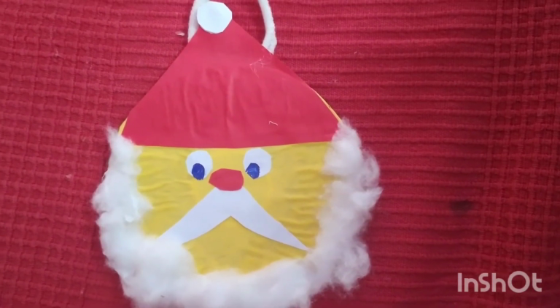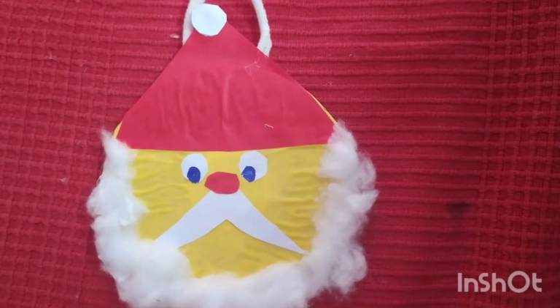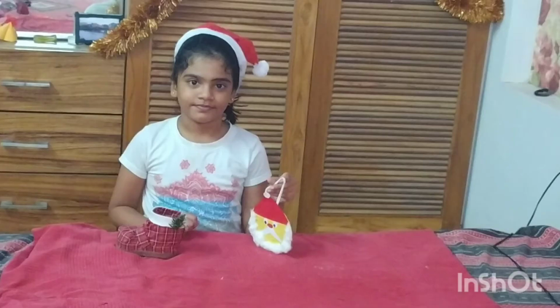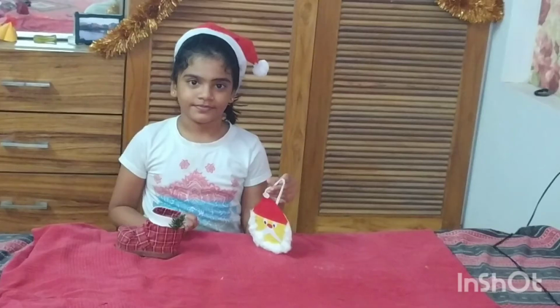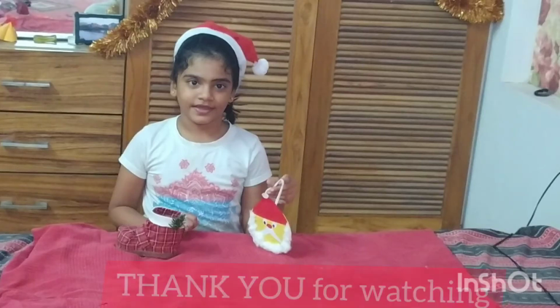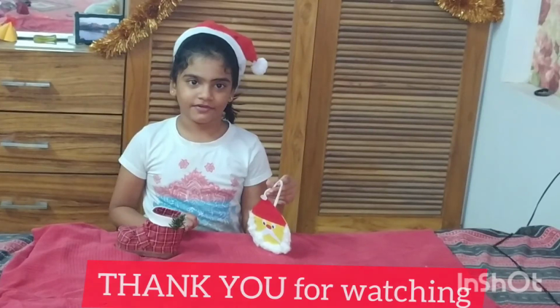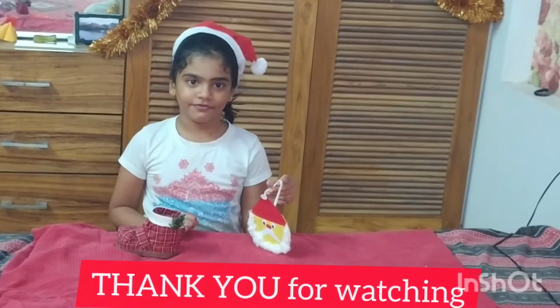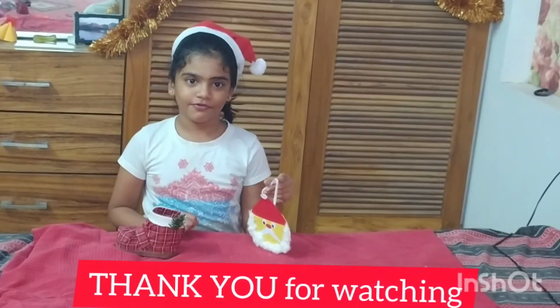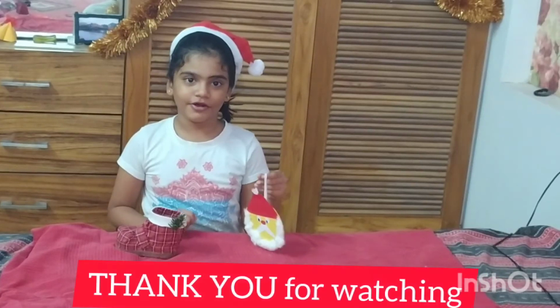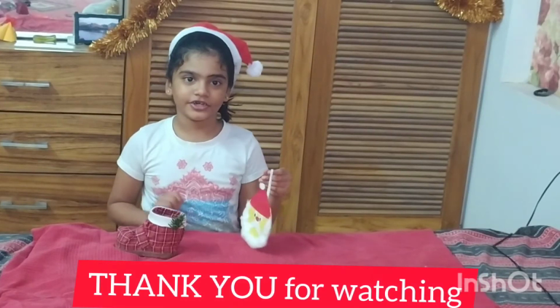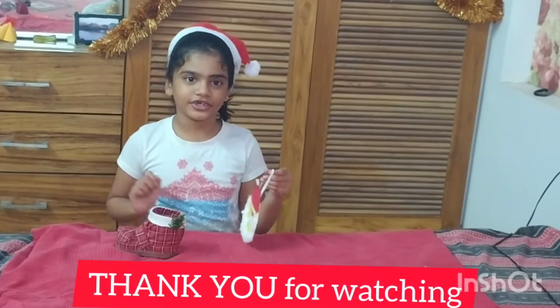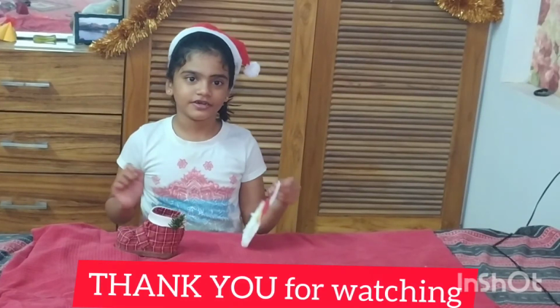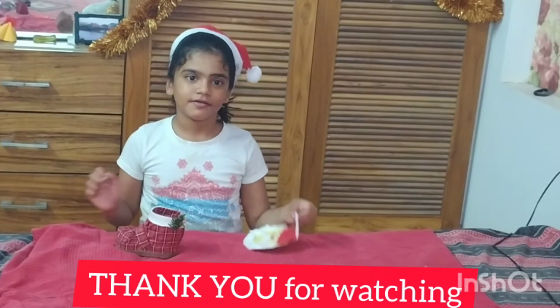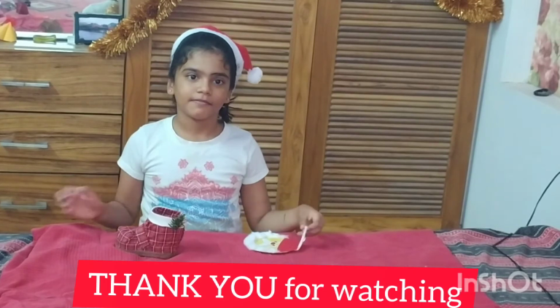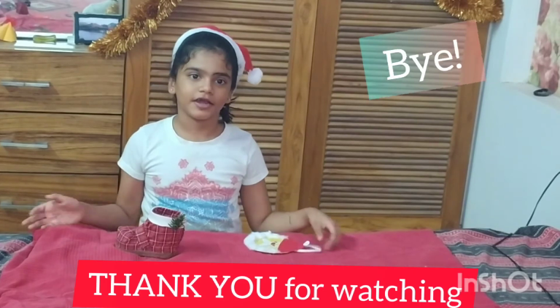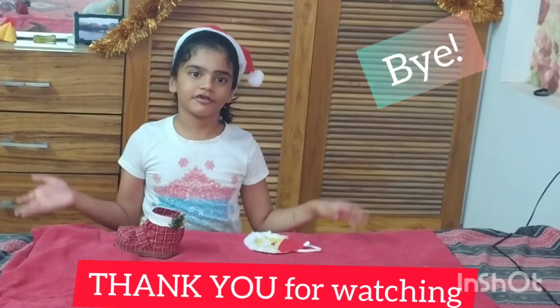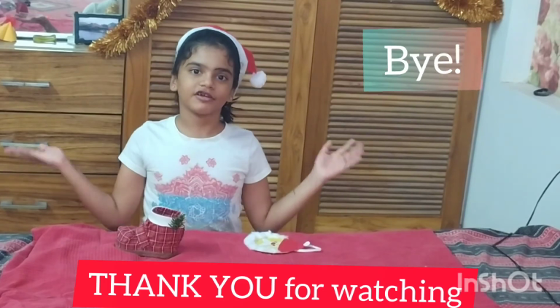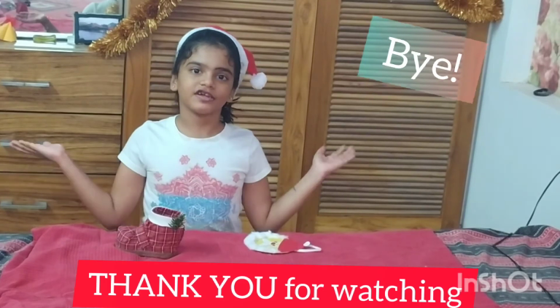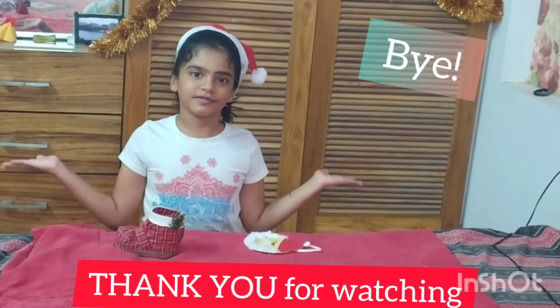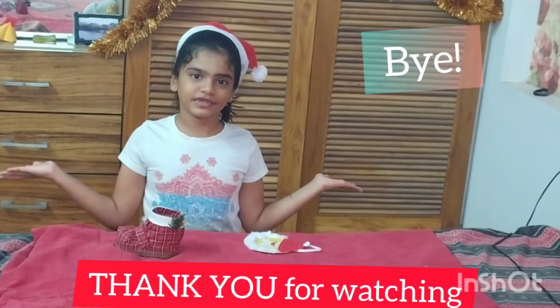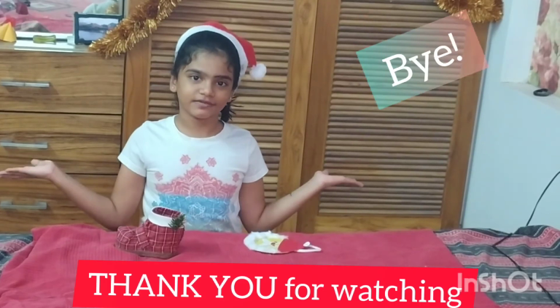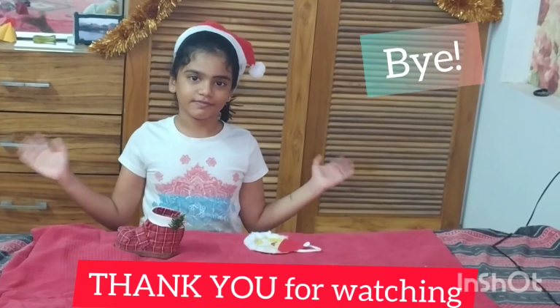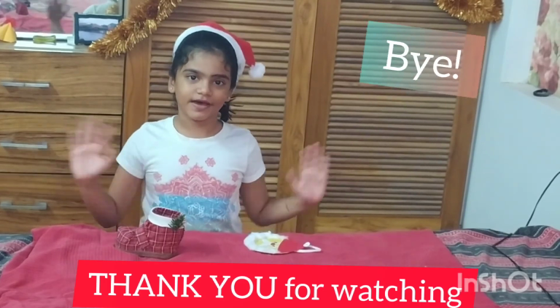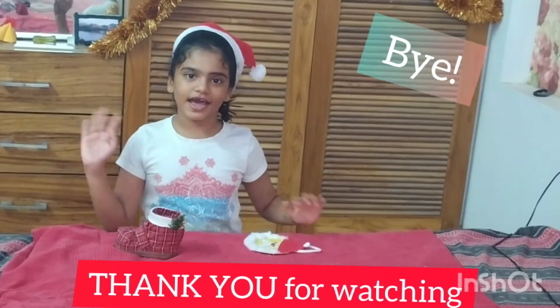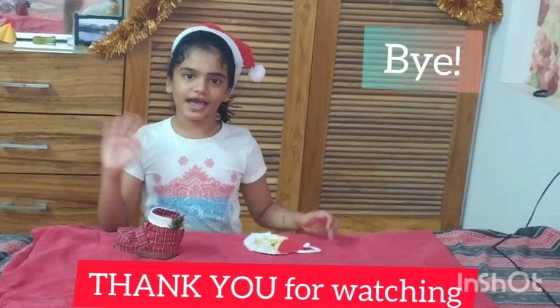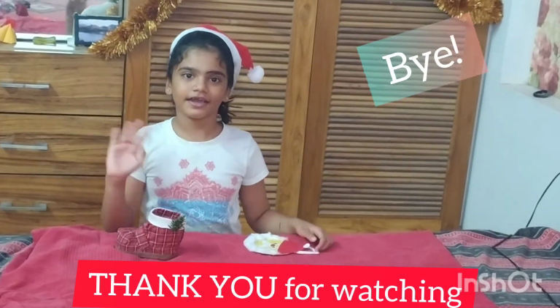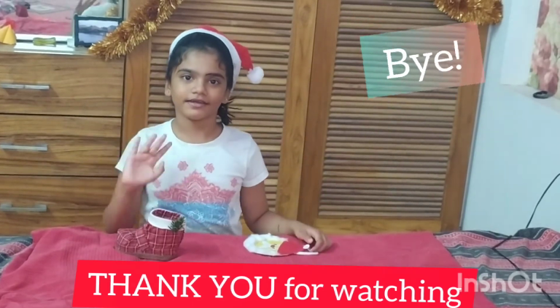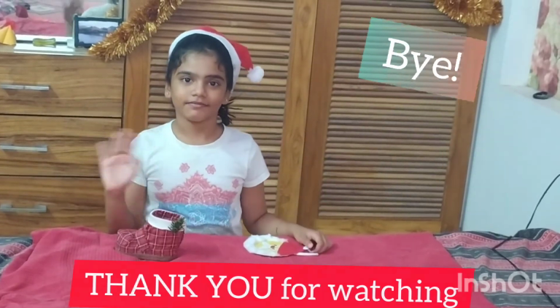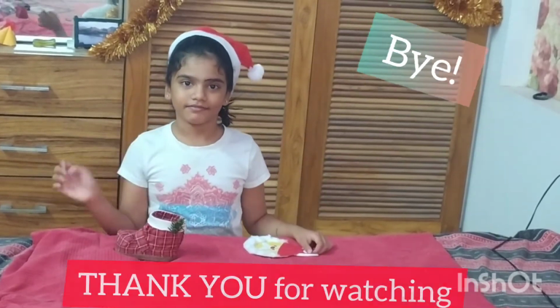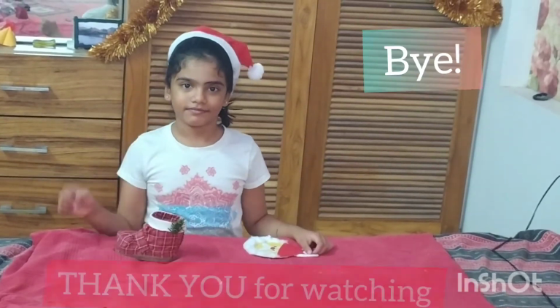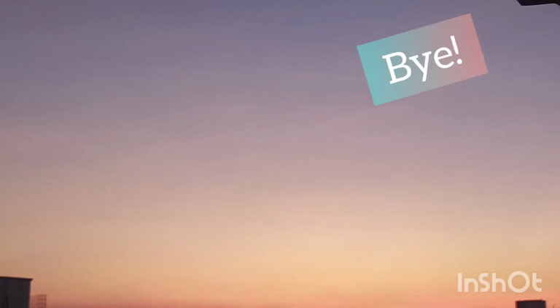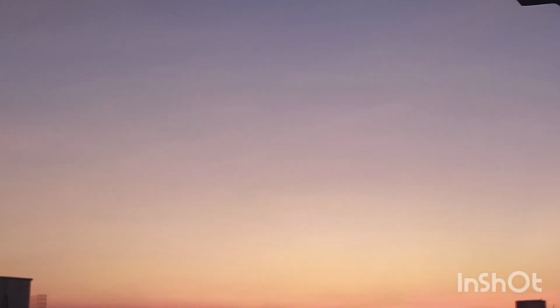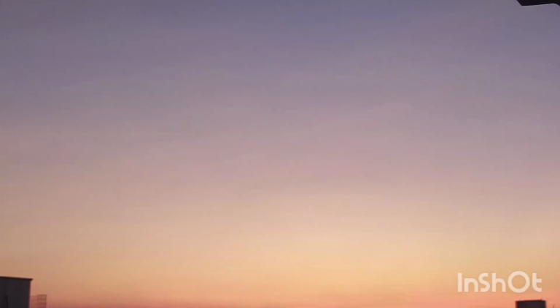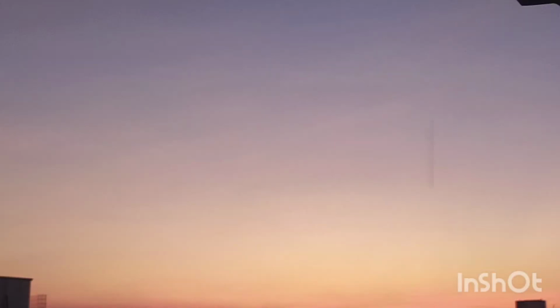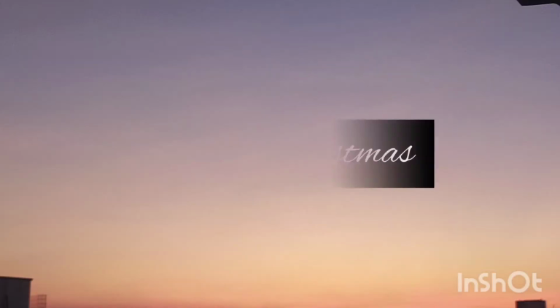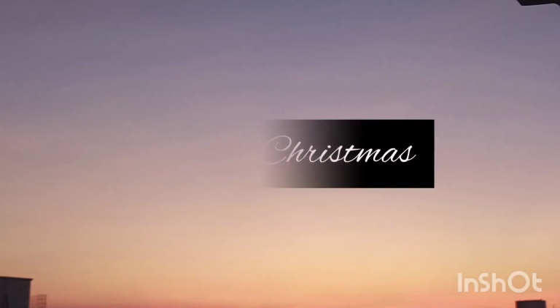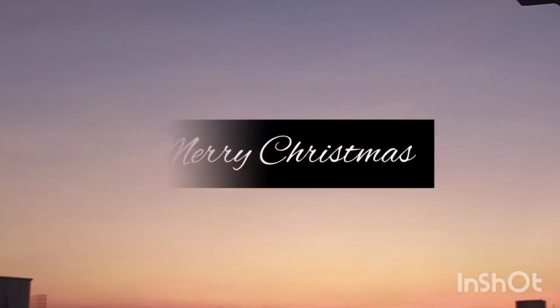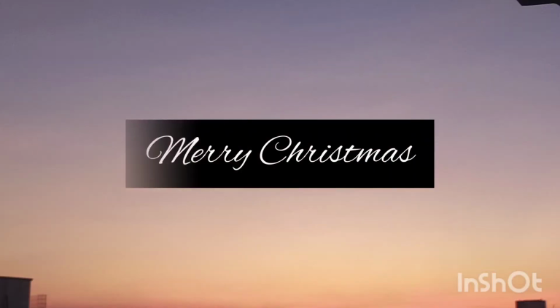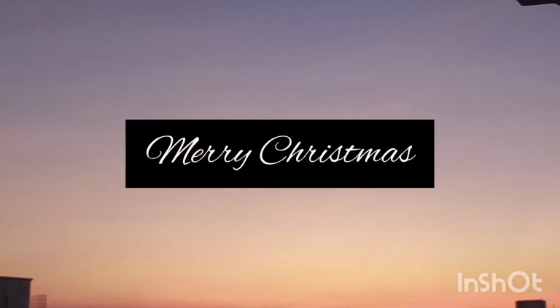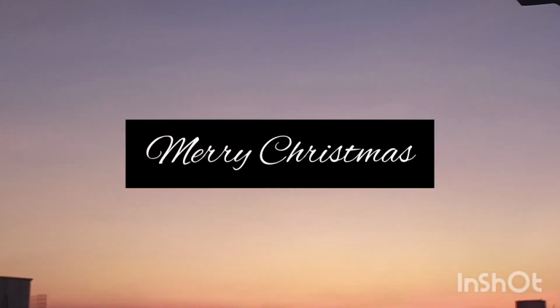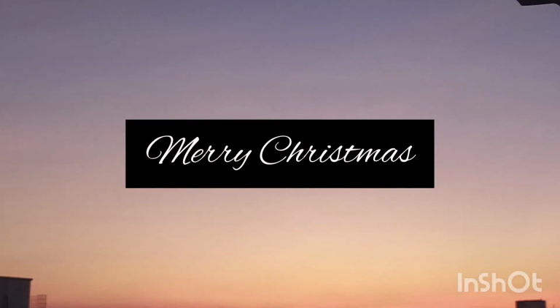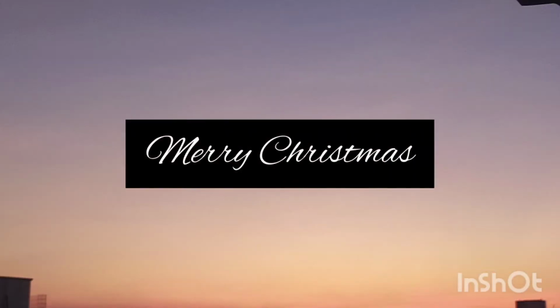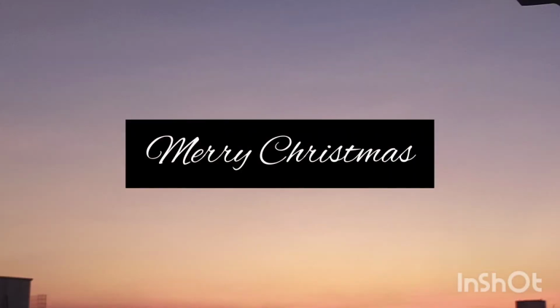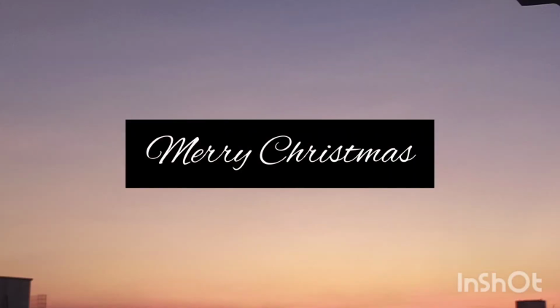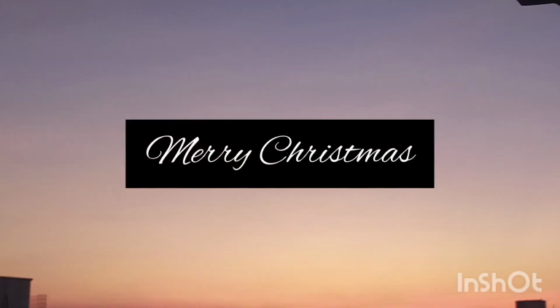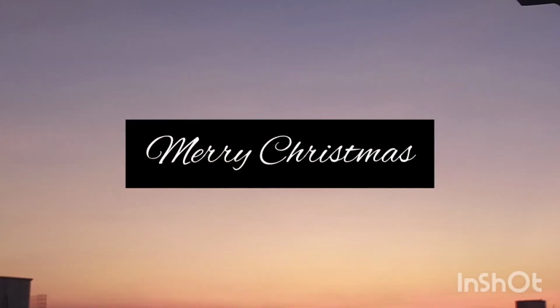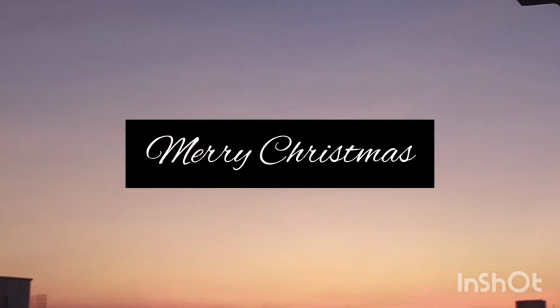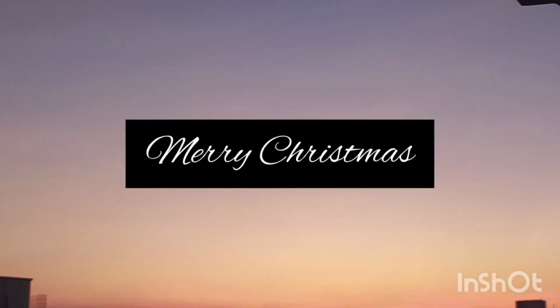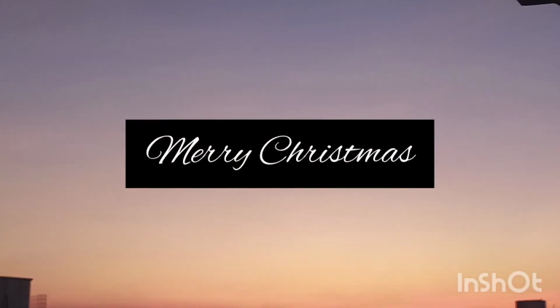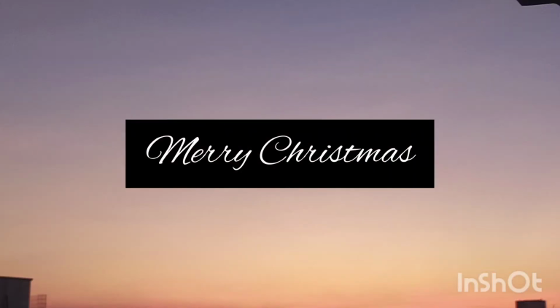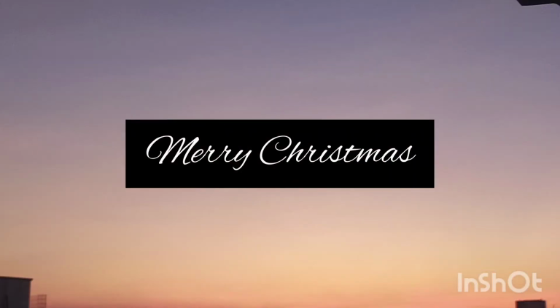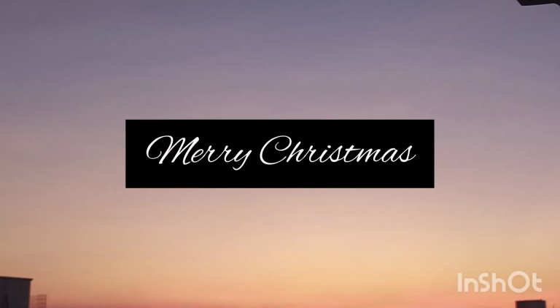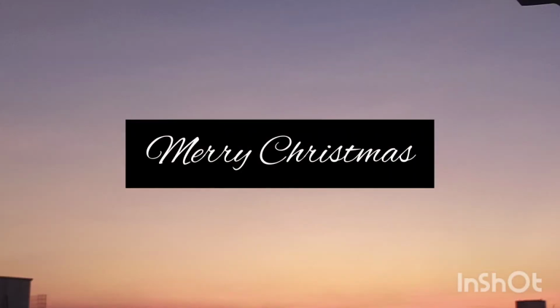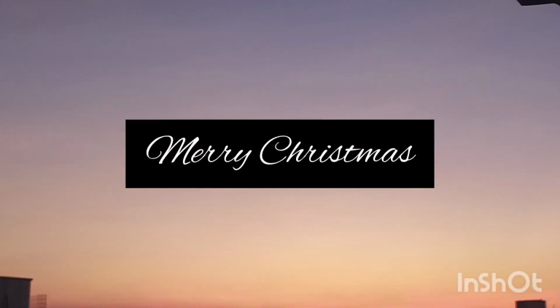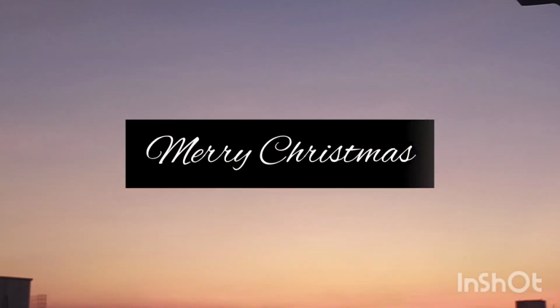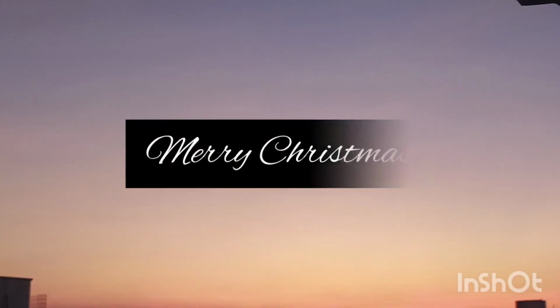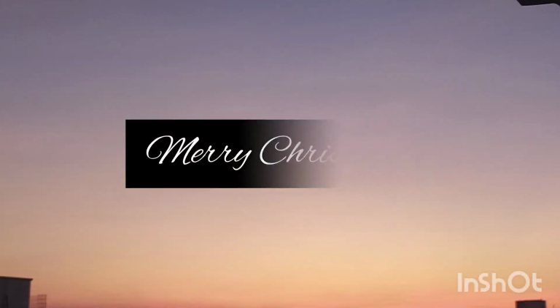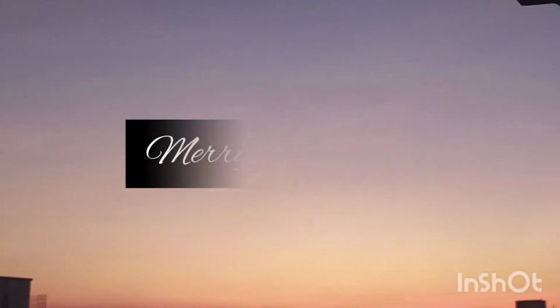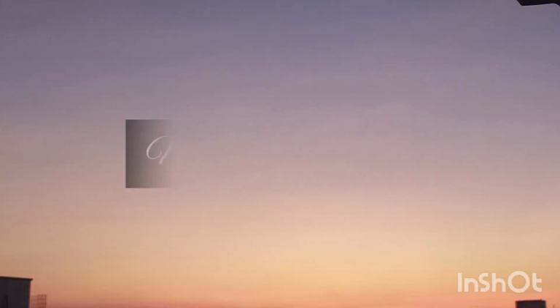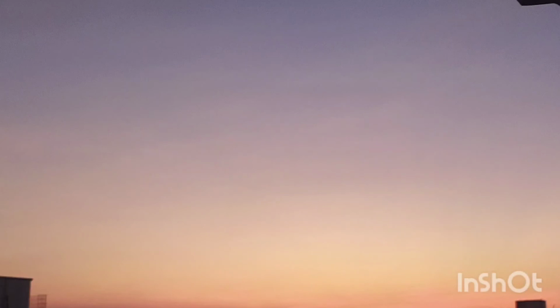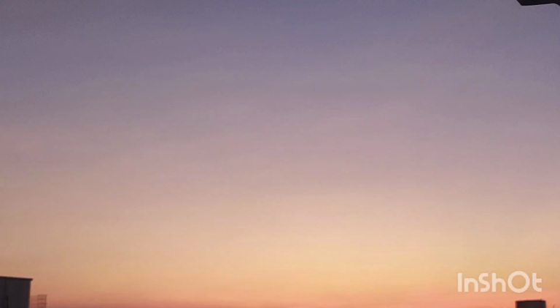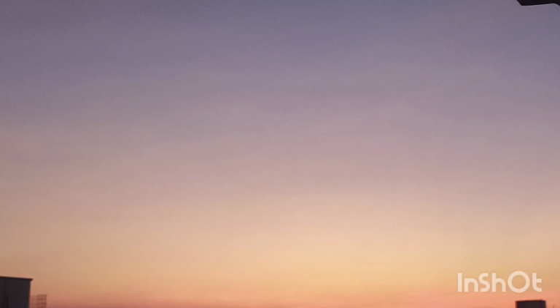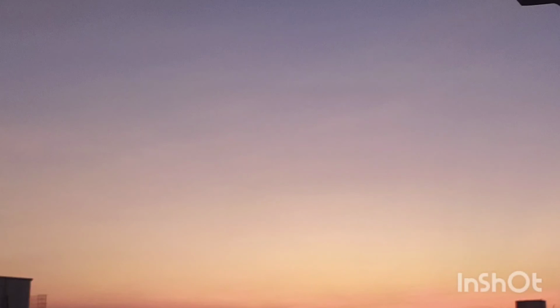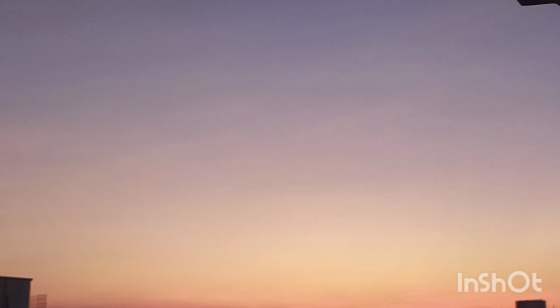Thank you for watching. Merry Christmas. Bye bye.